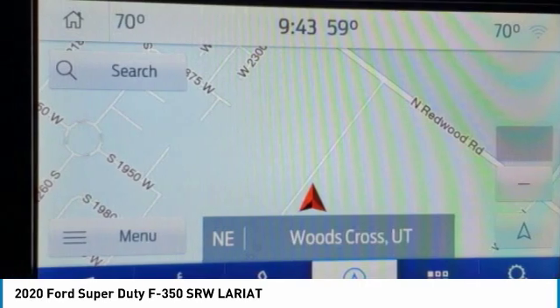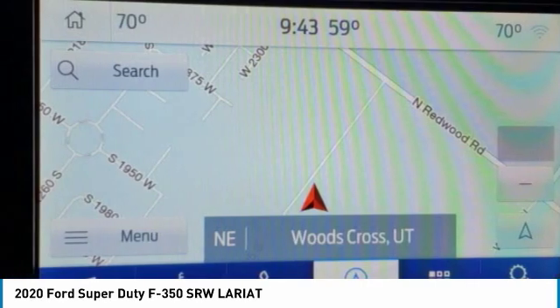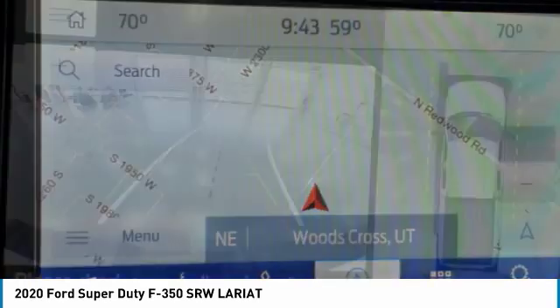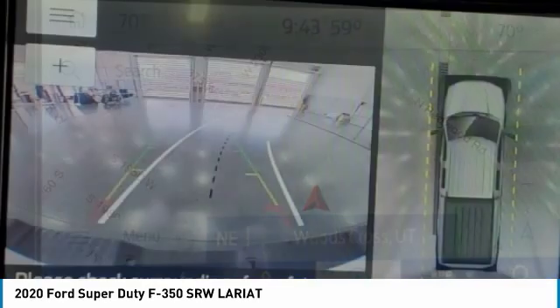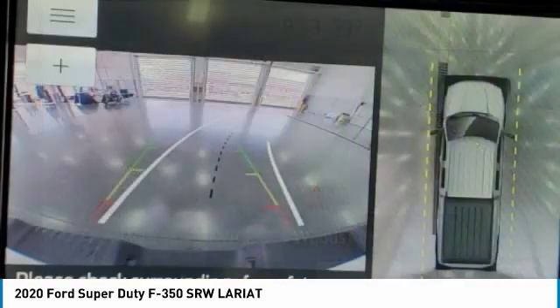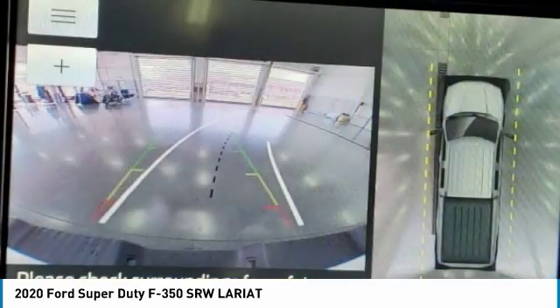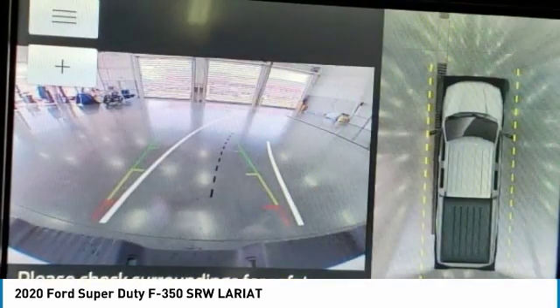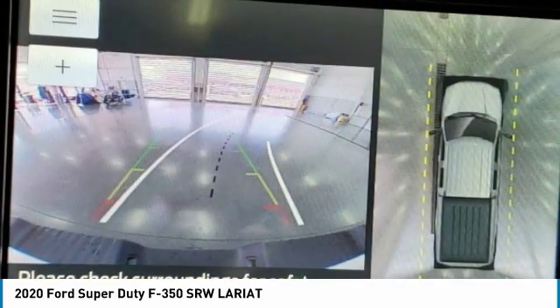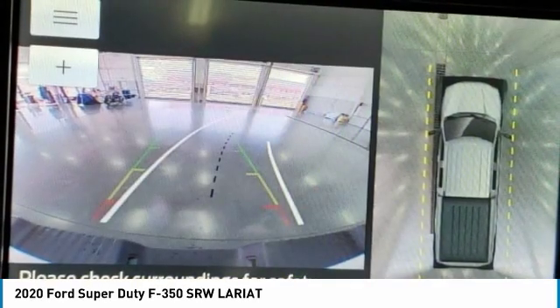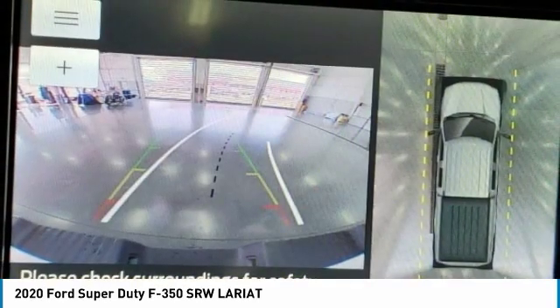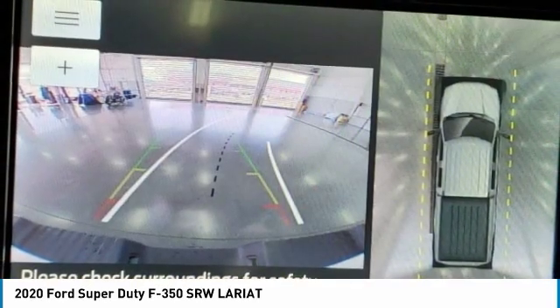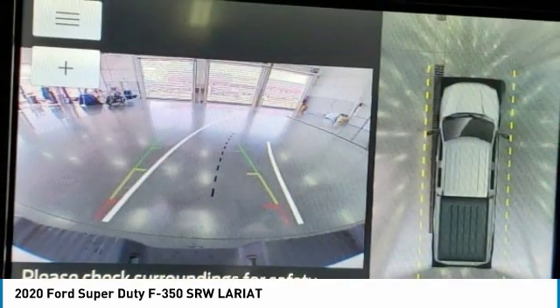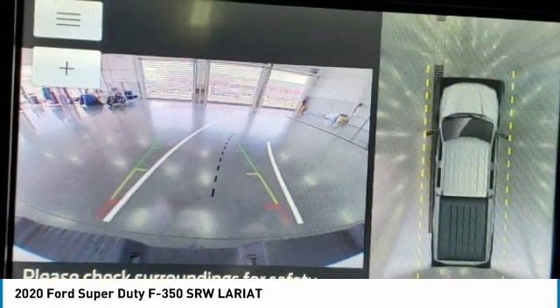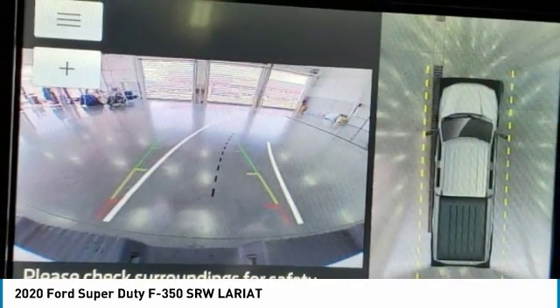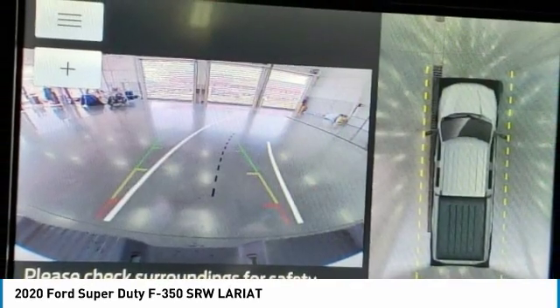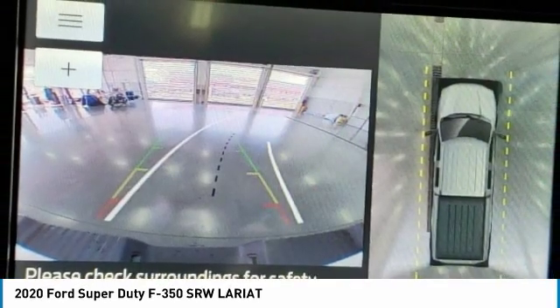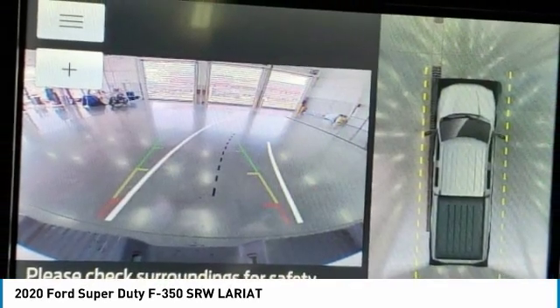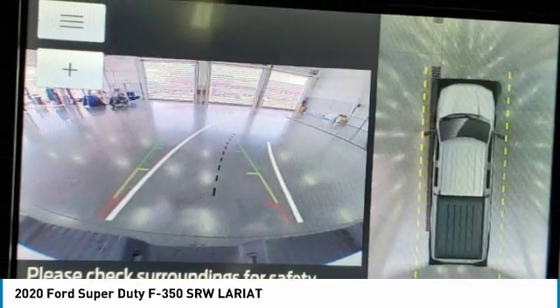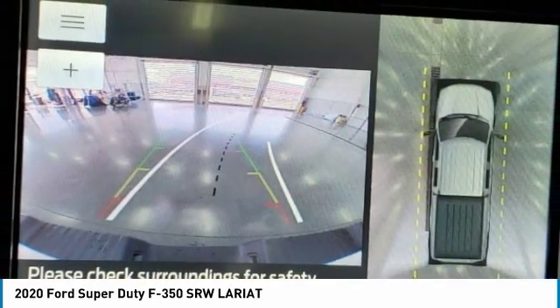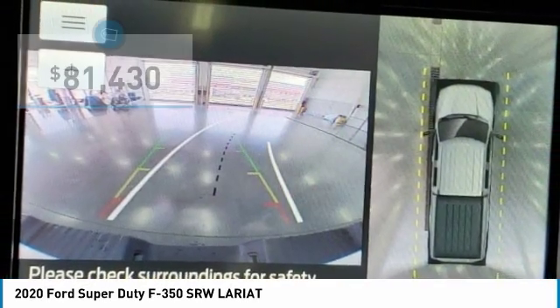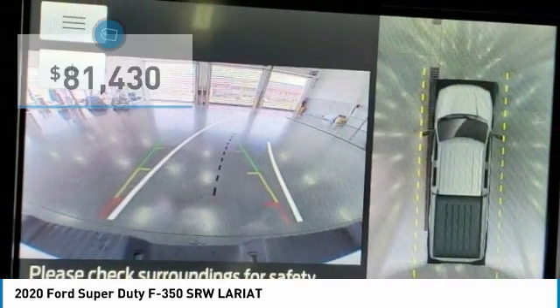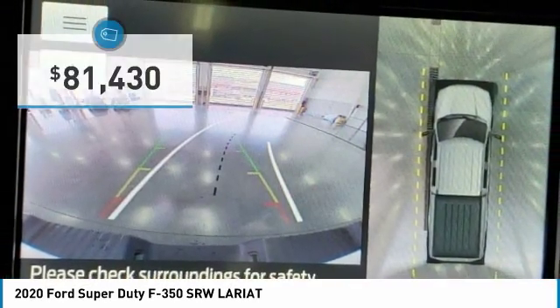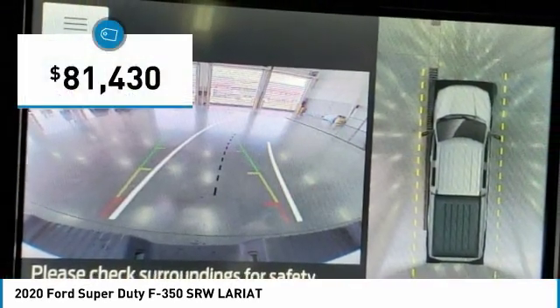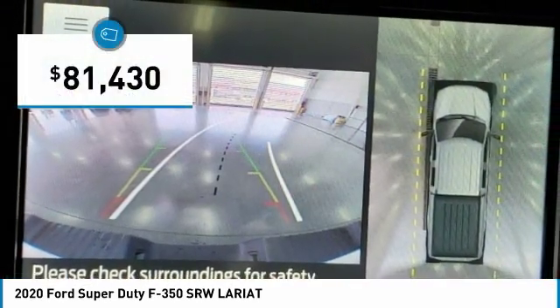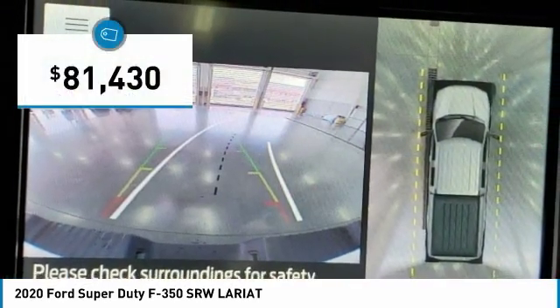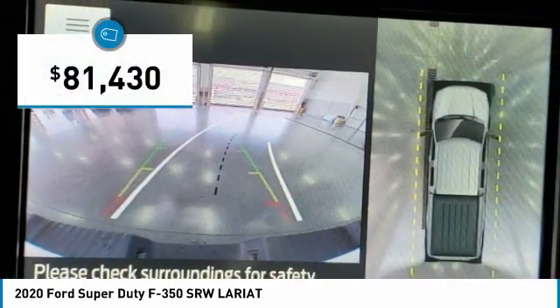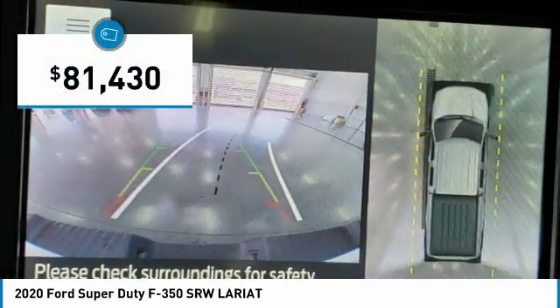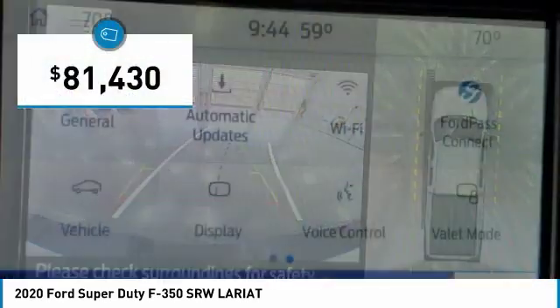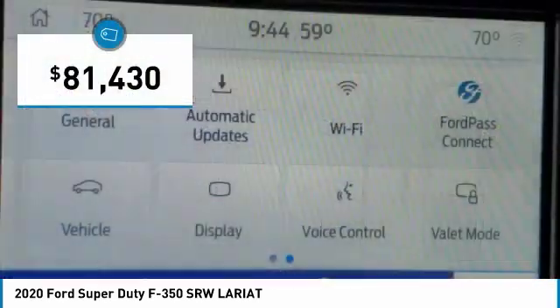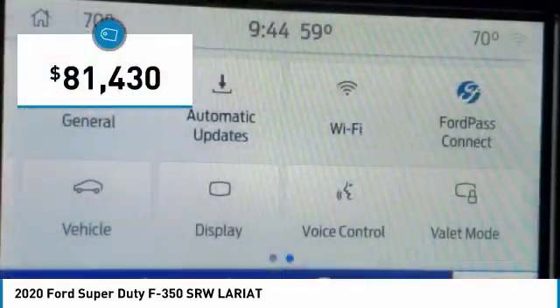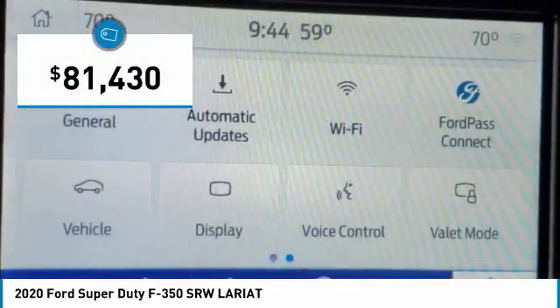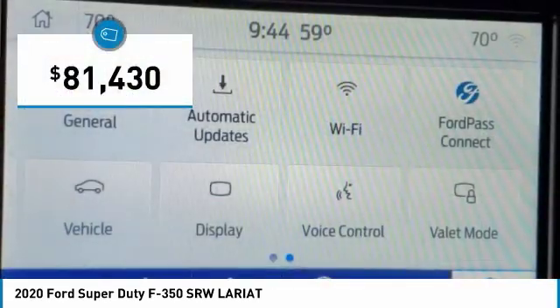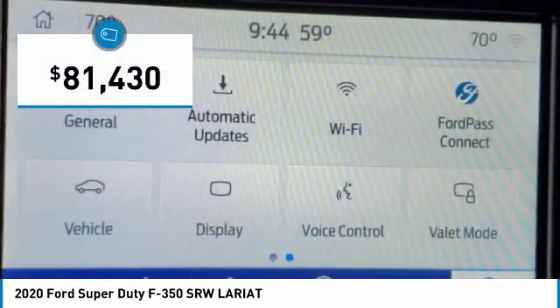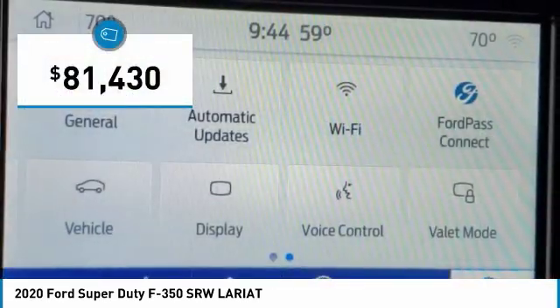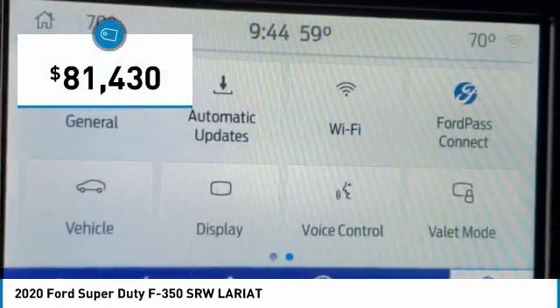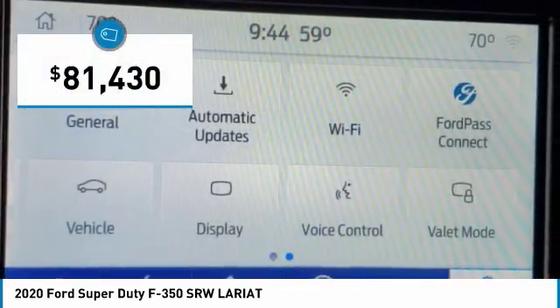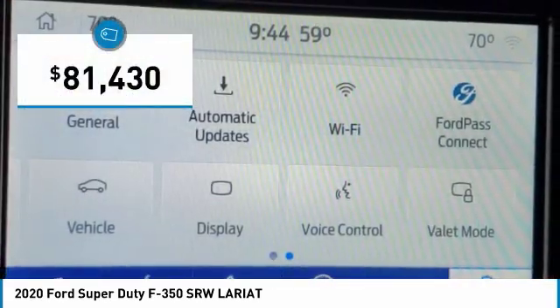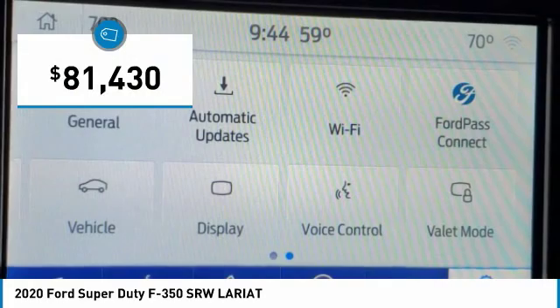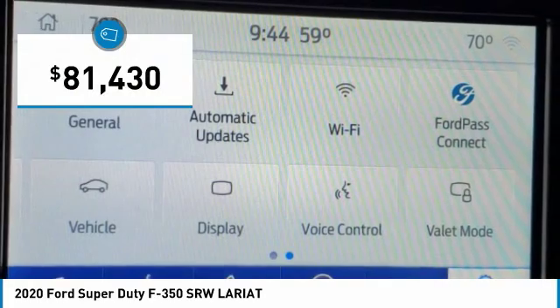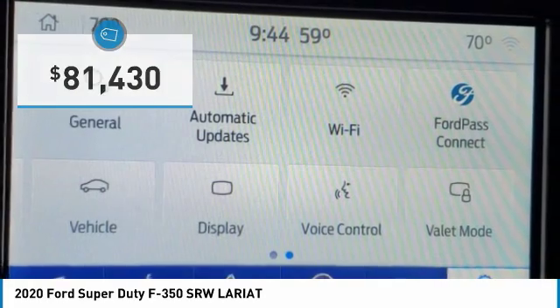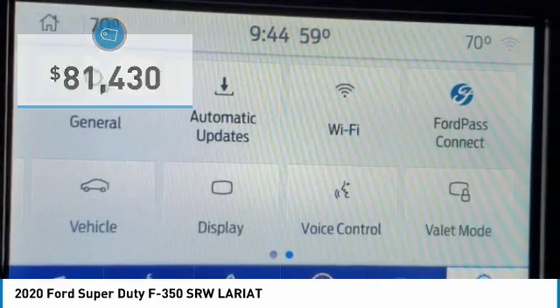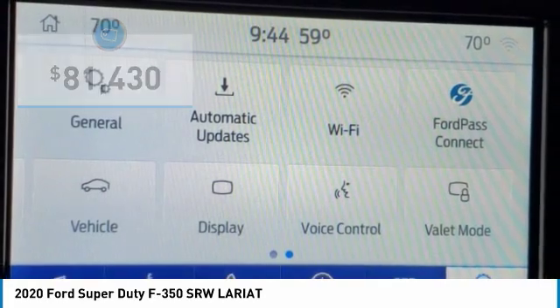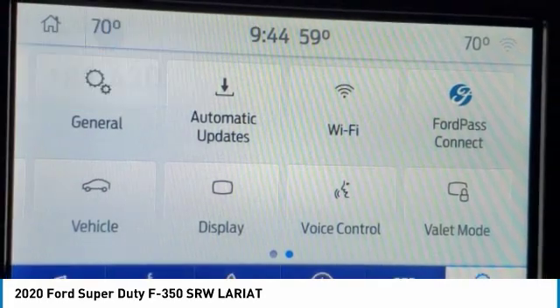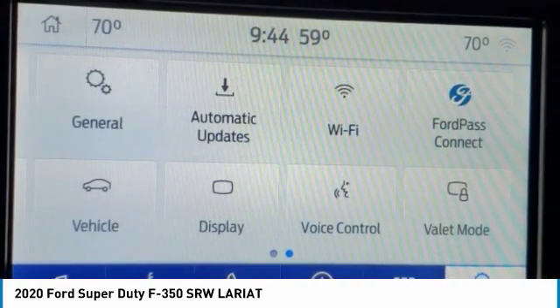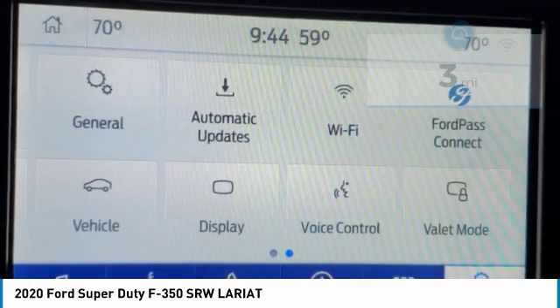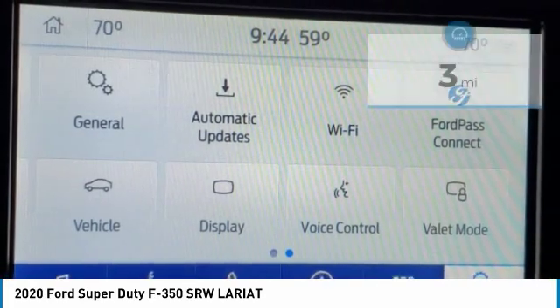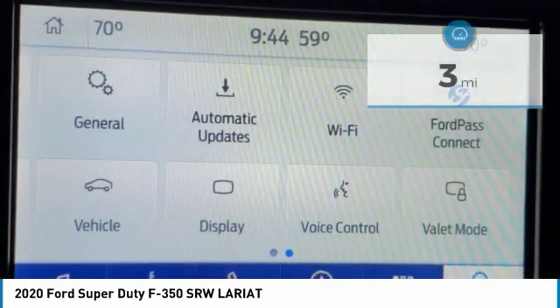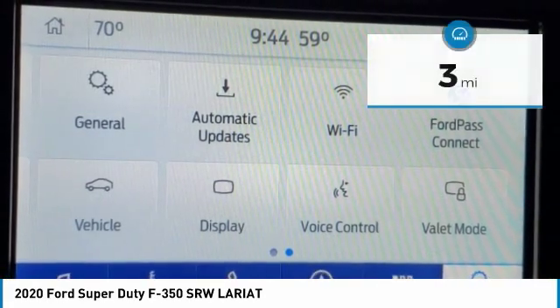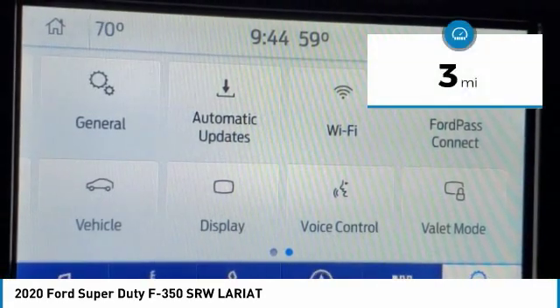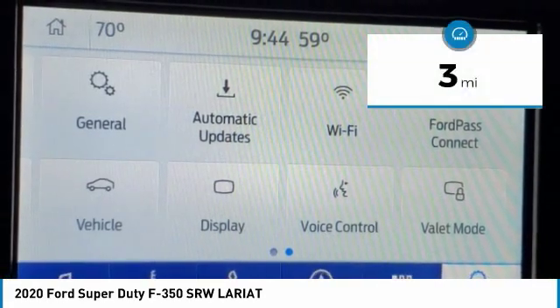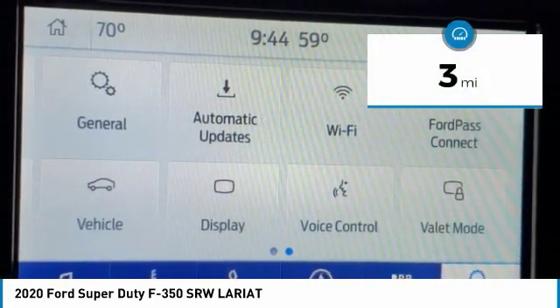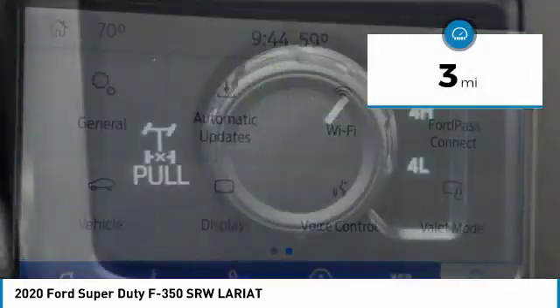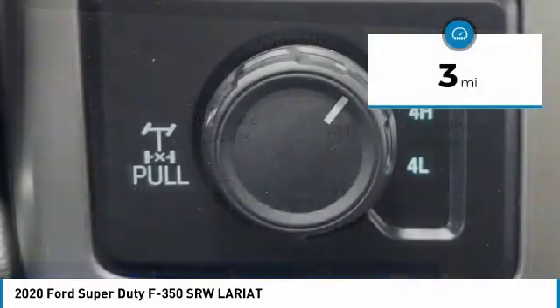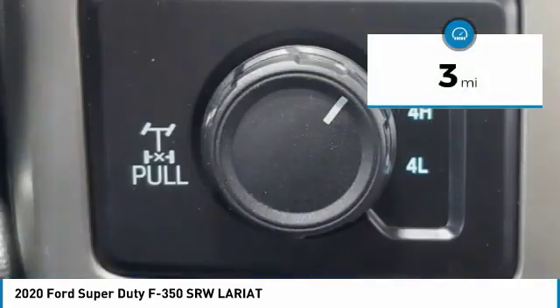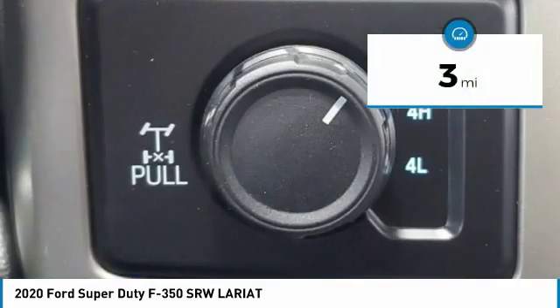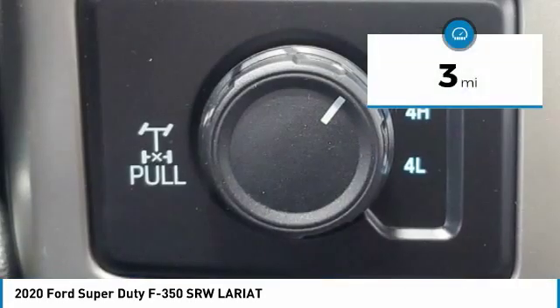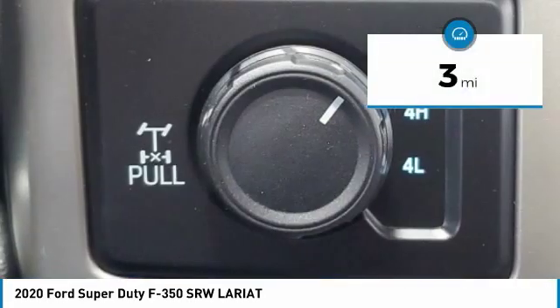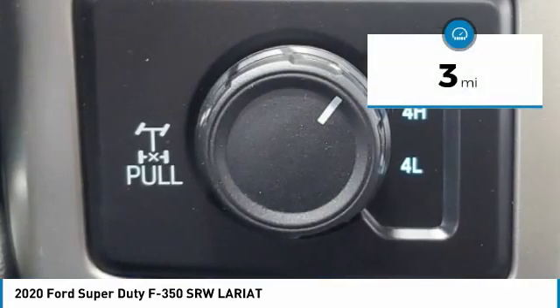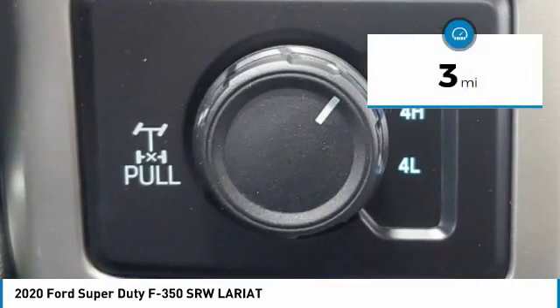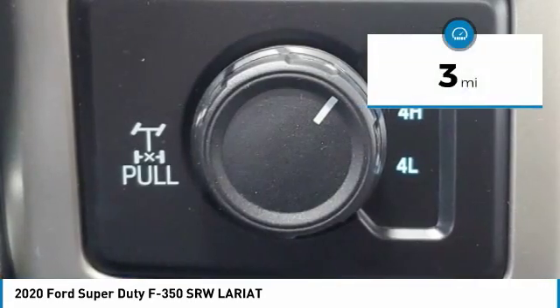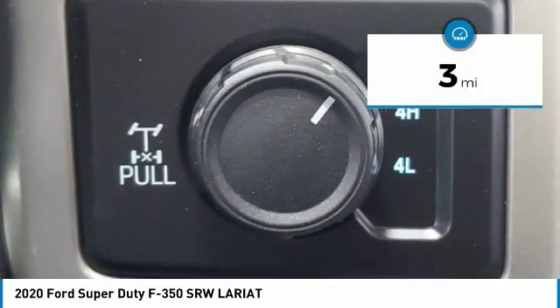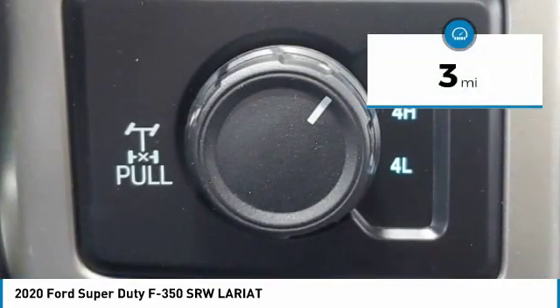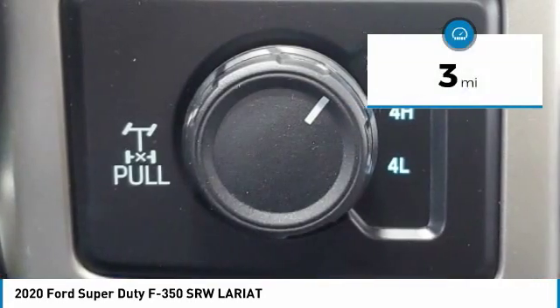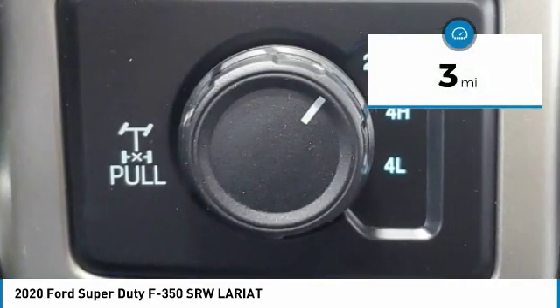Ford F-350 Super Duty, priced below $85,000. This vehicle has less than 100 miles.